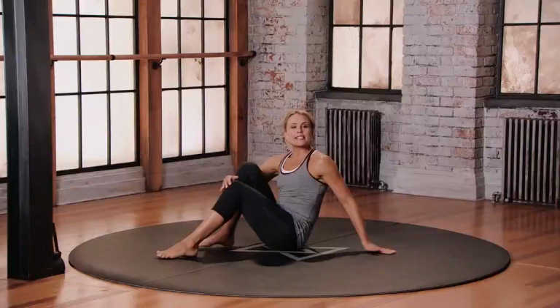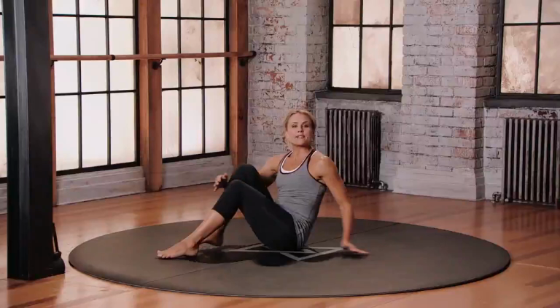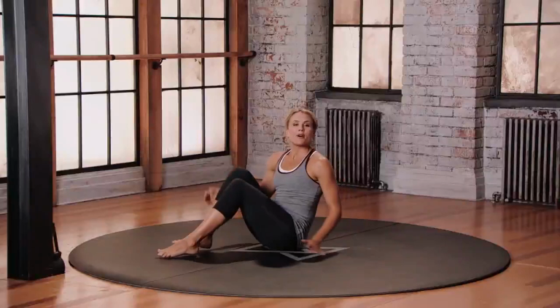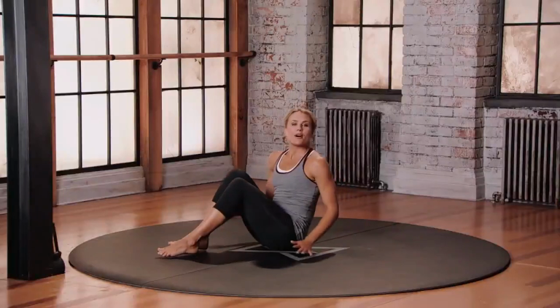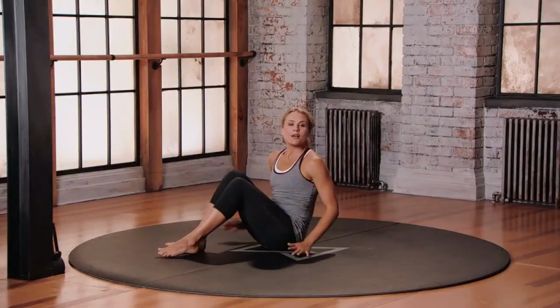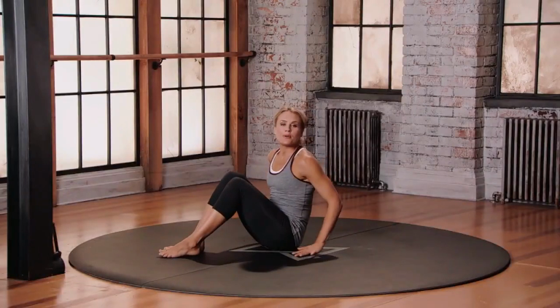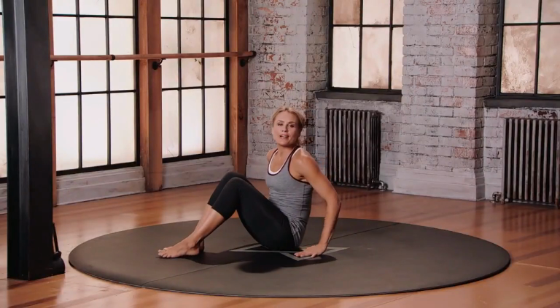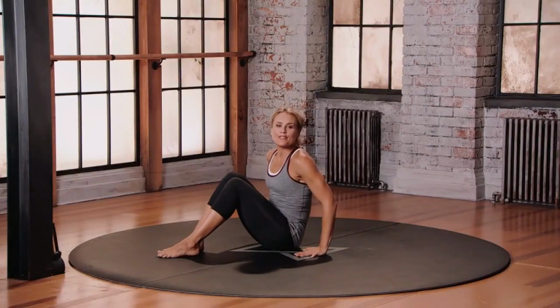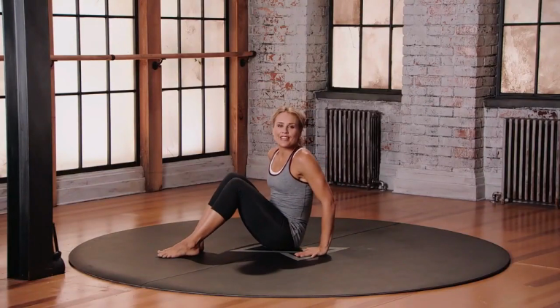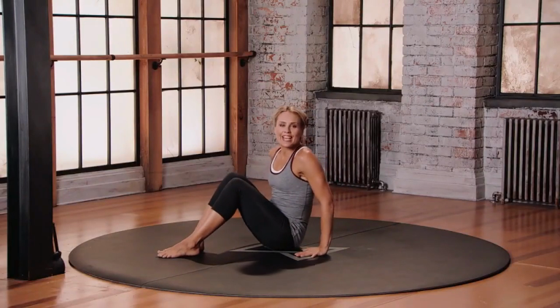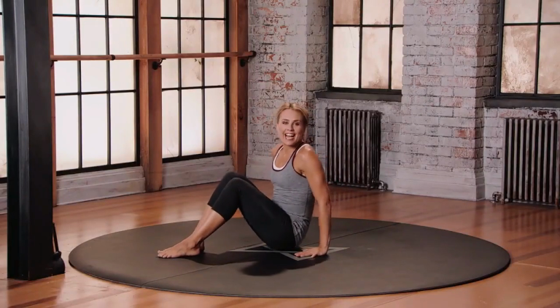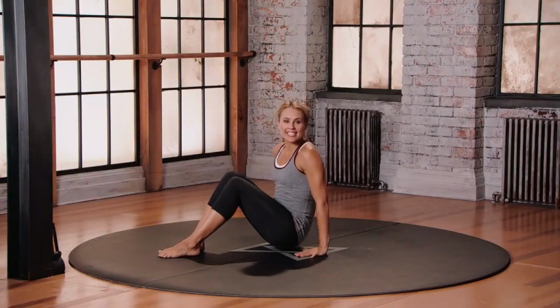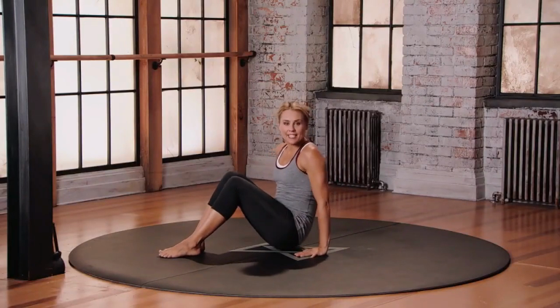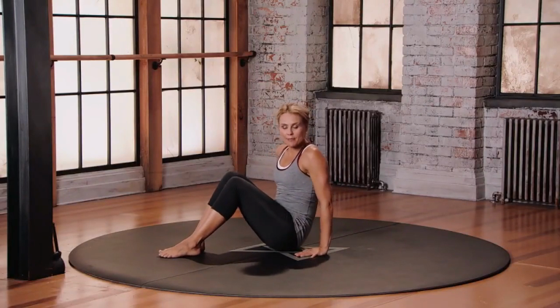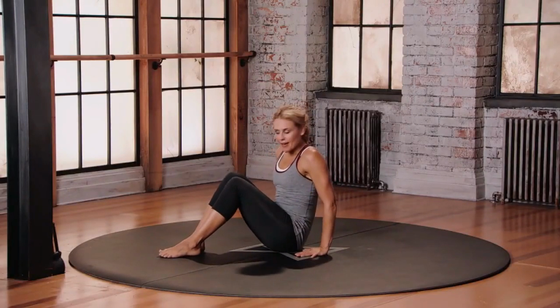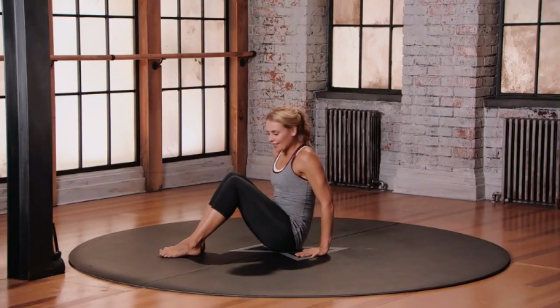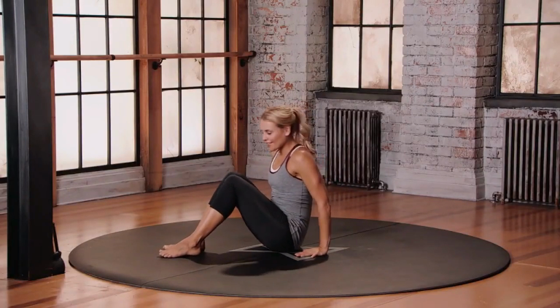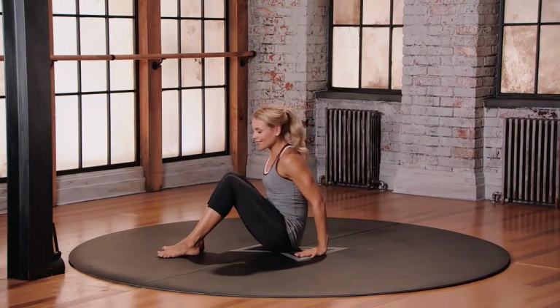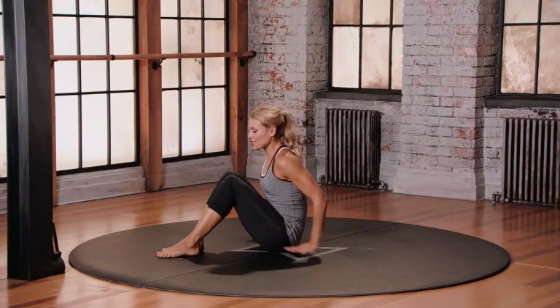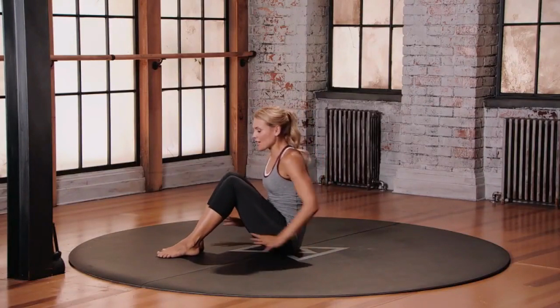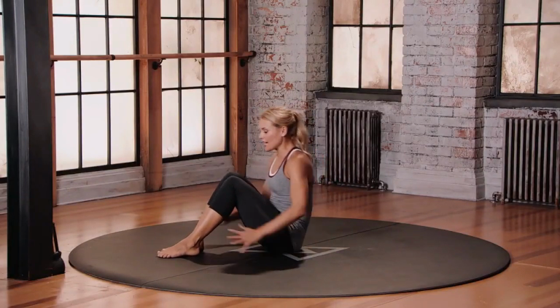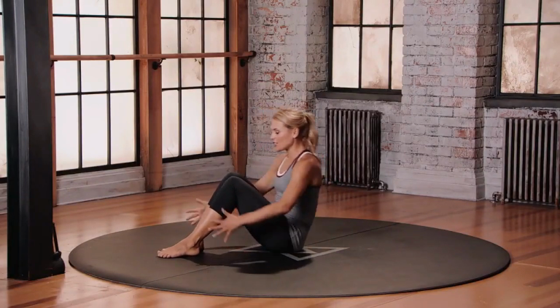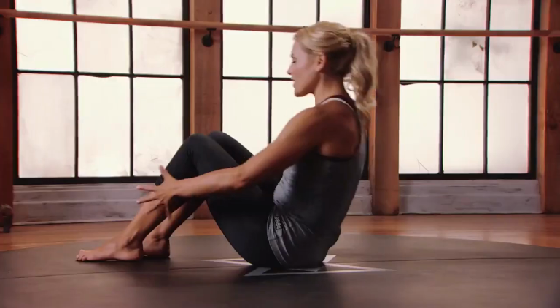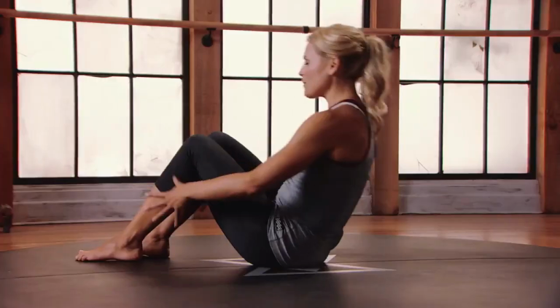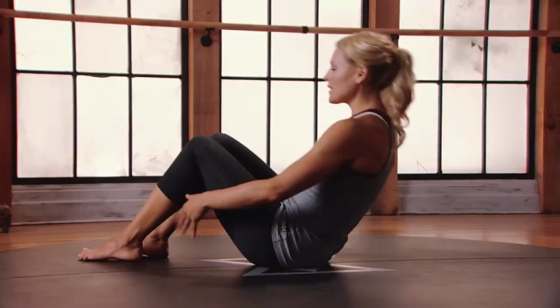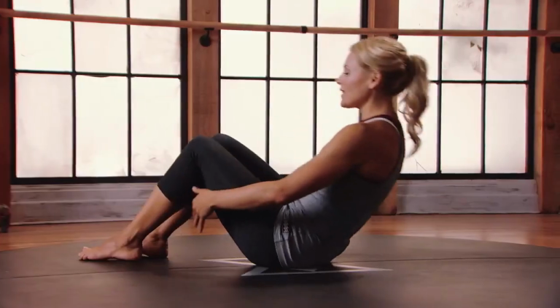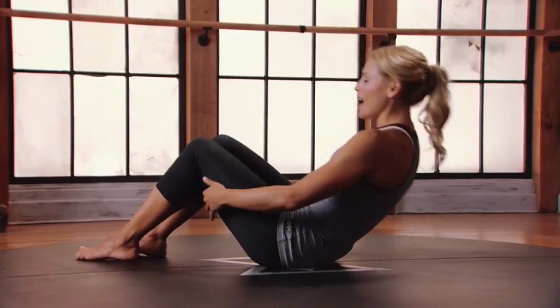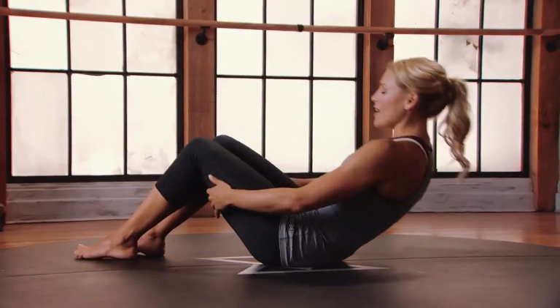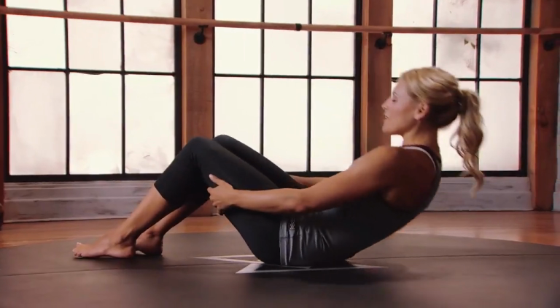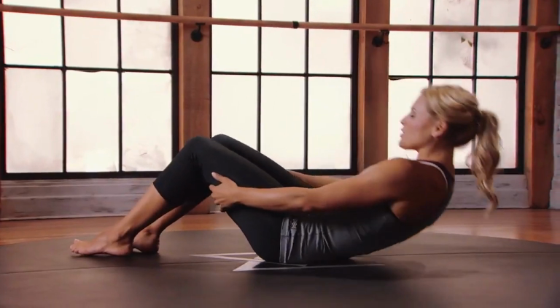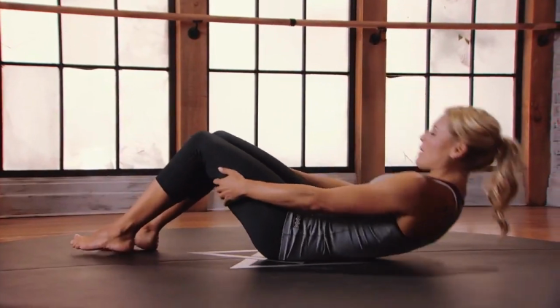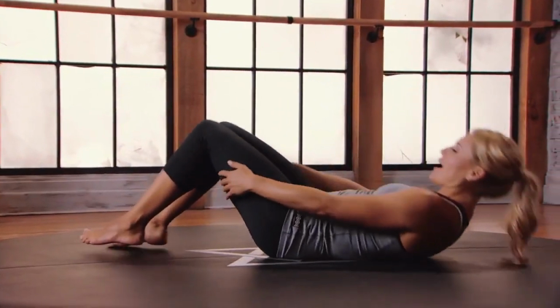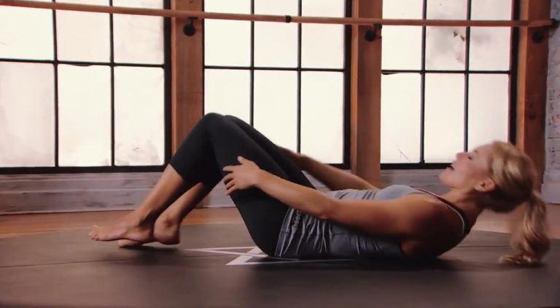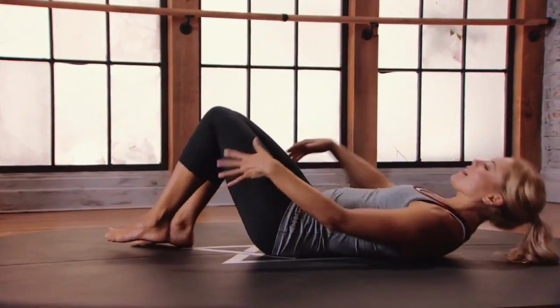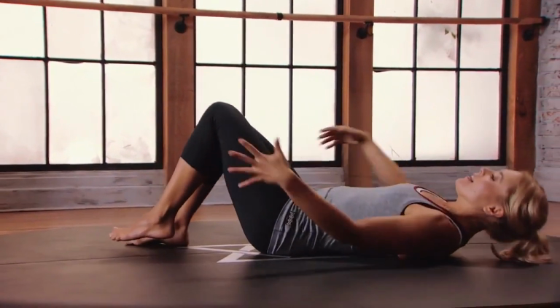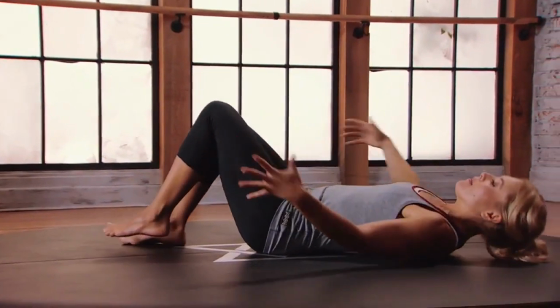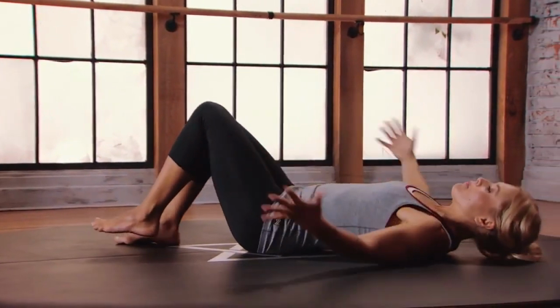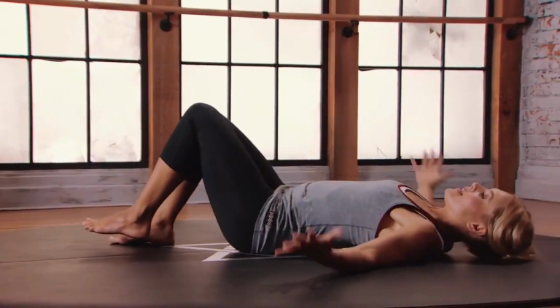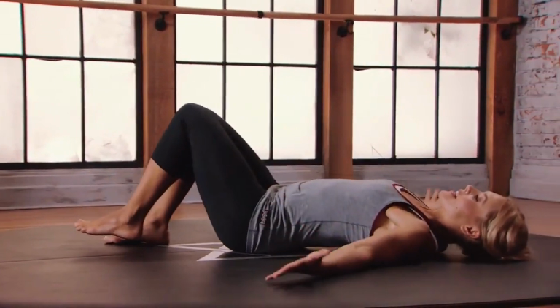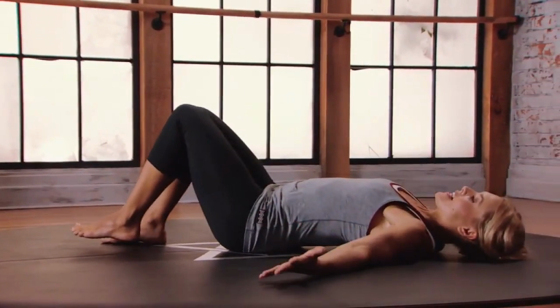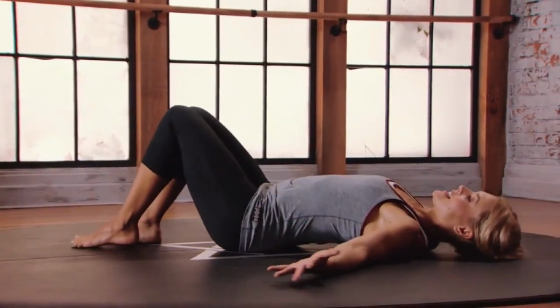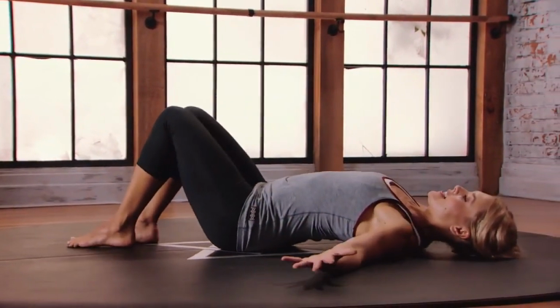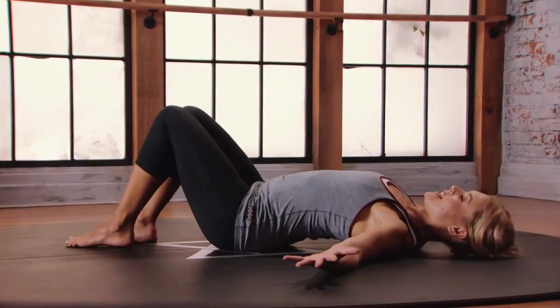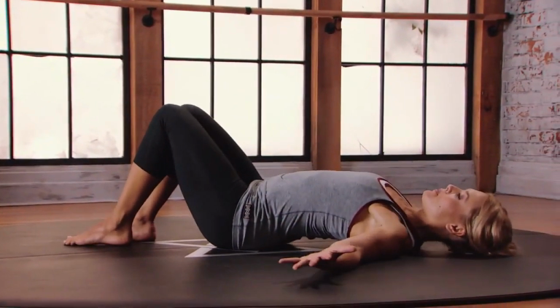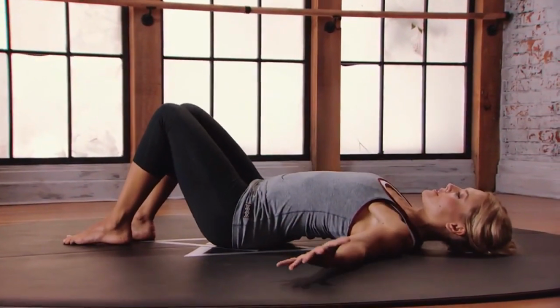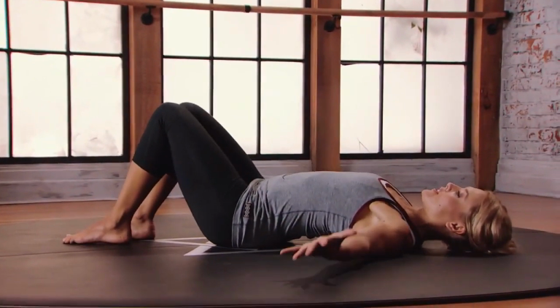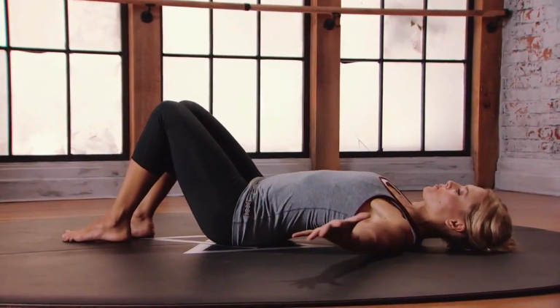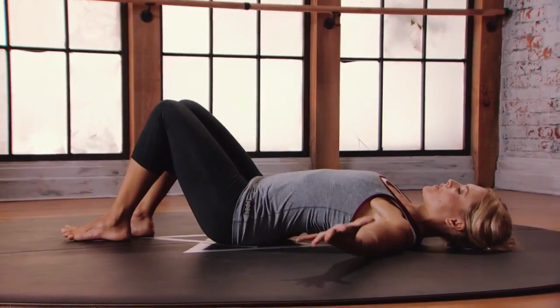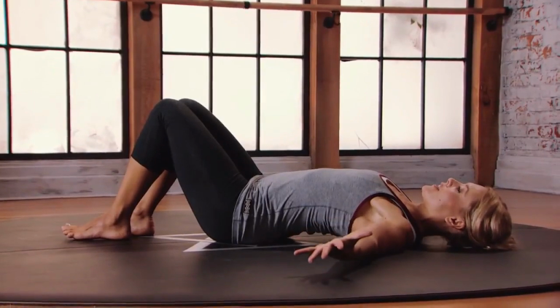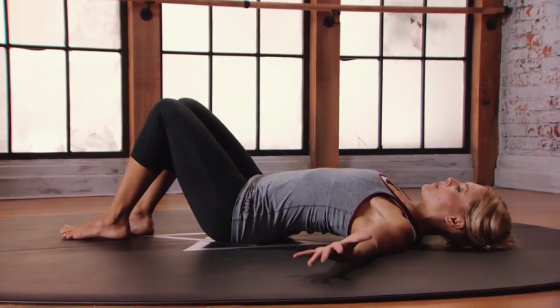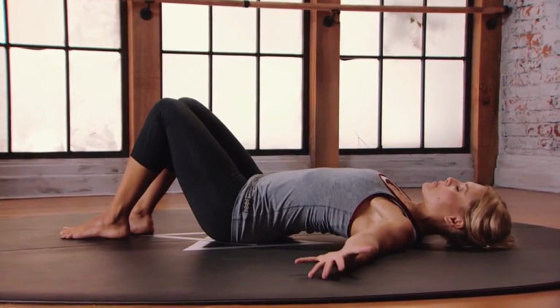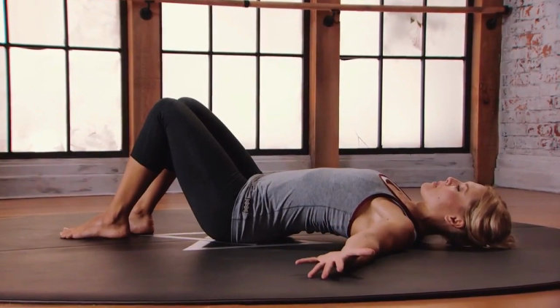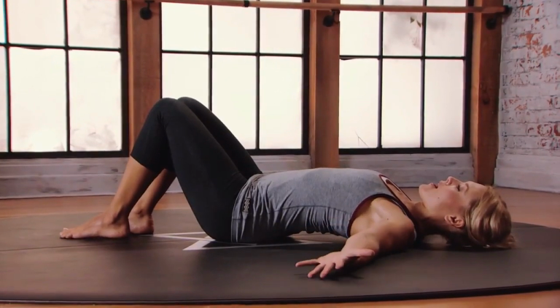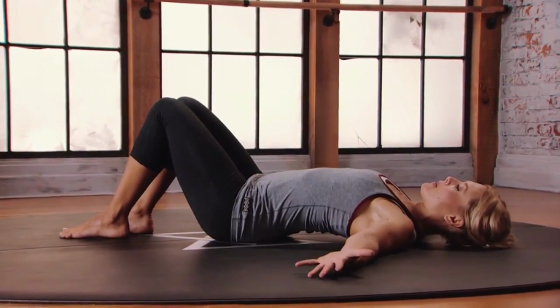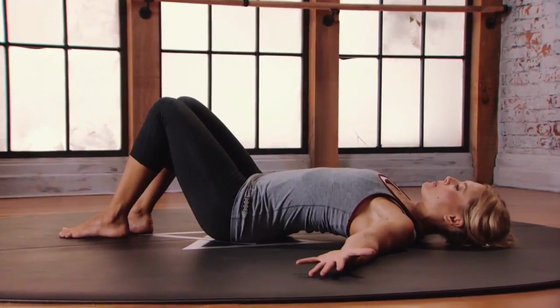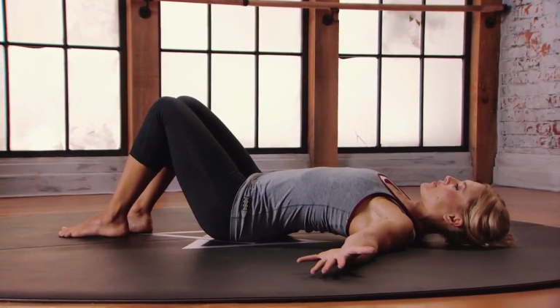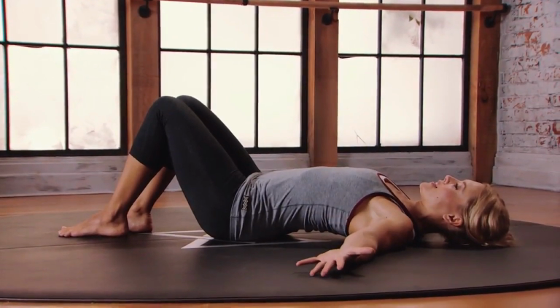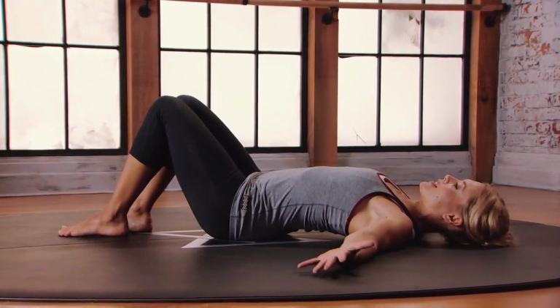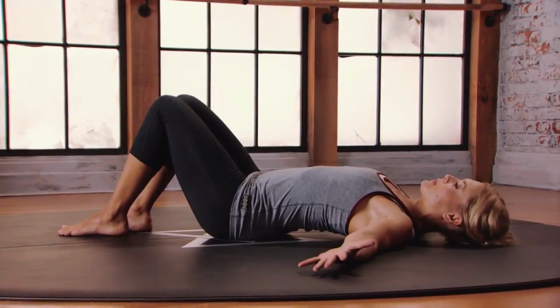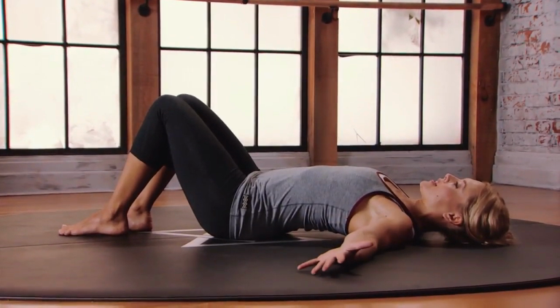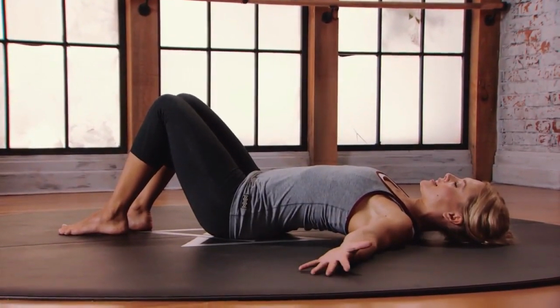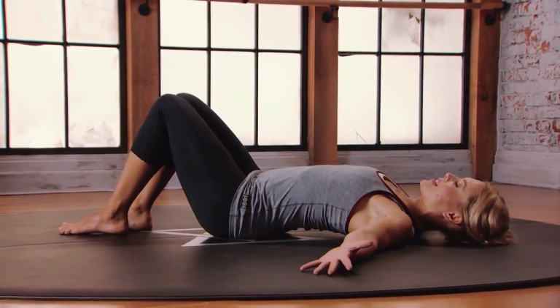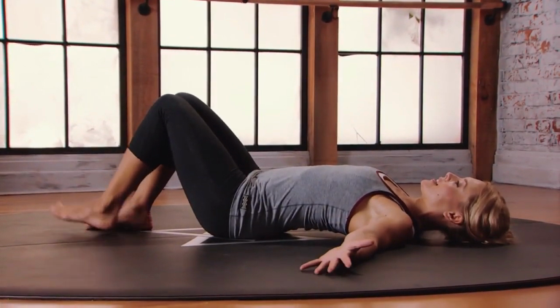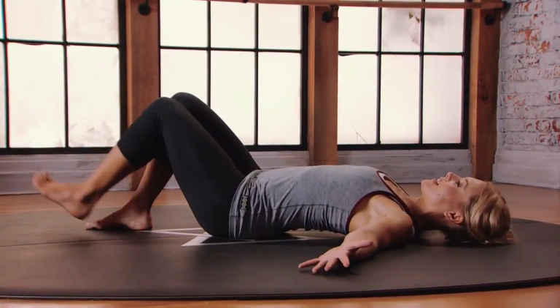This is Mod 1 for the IT Band Stretch. Come to lie on your back. Make that T position with the arms, palms face up to the ceiling.